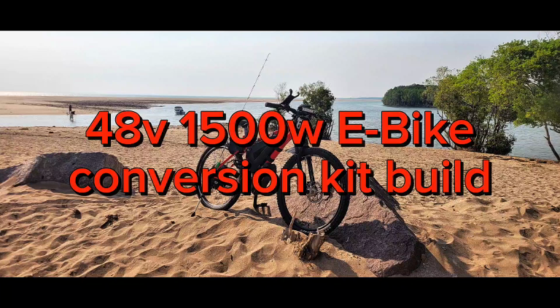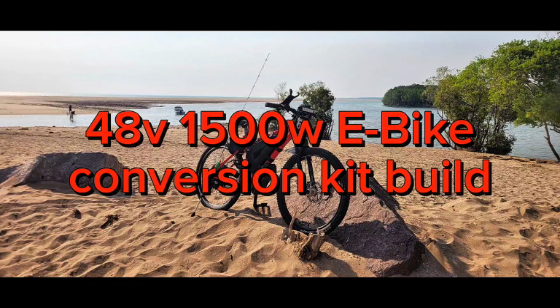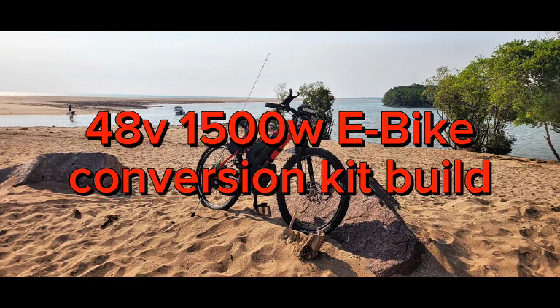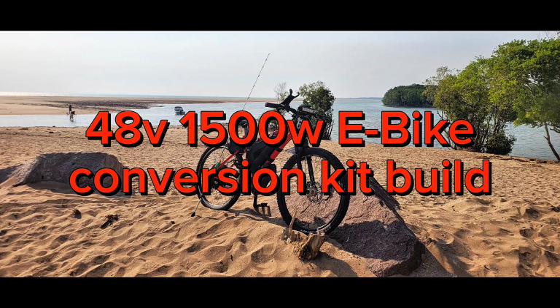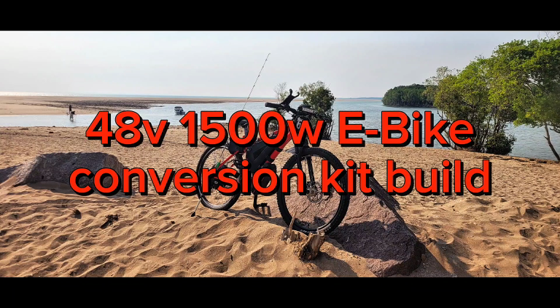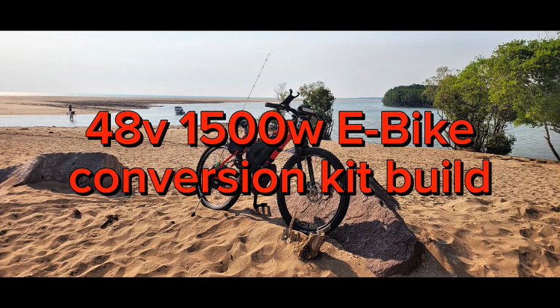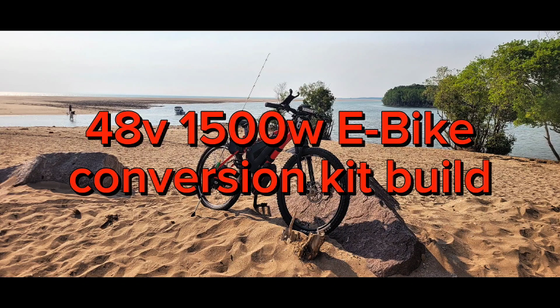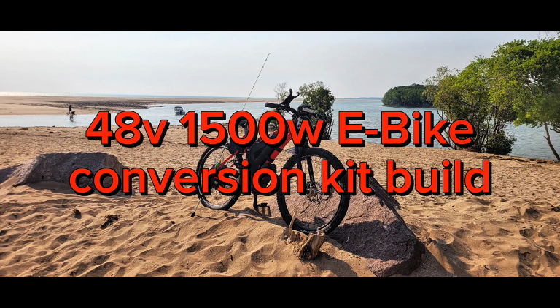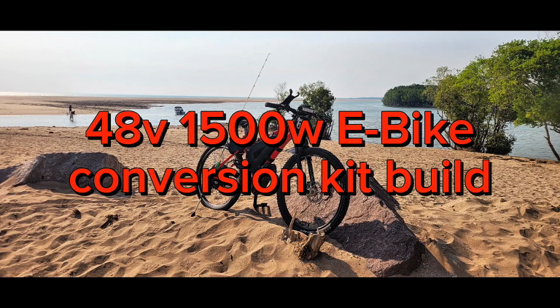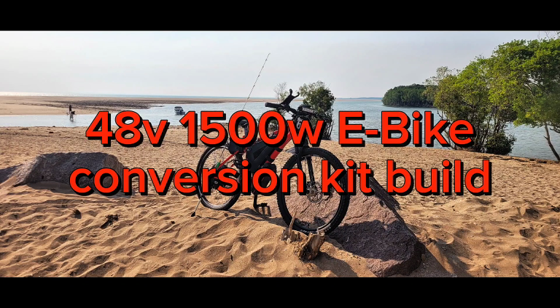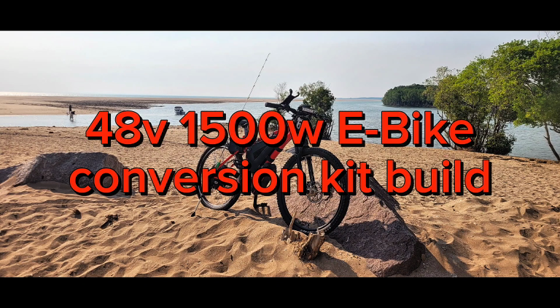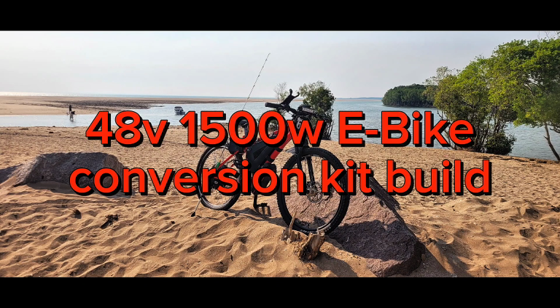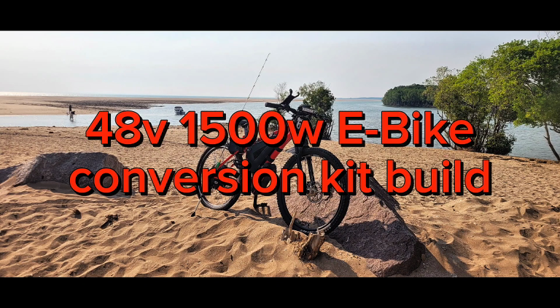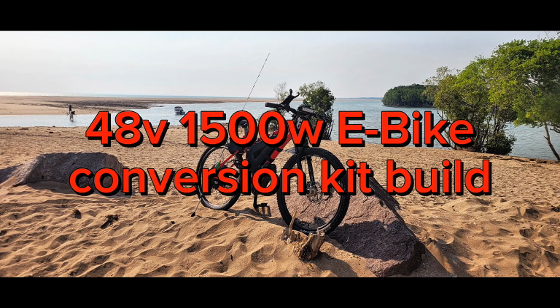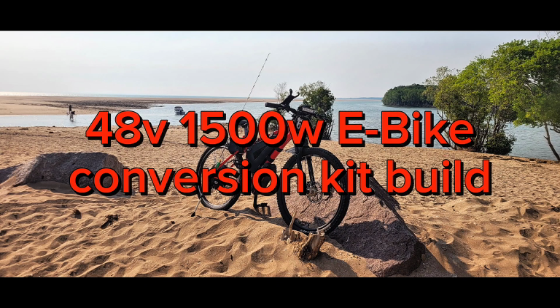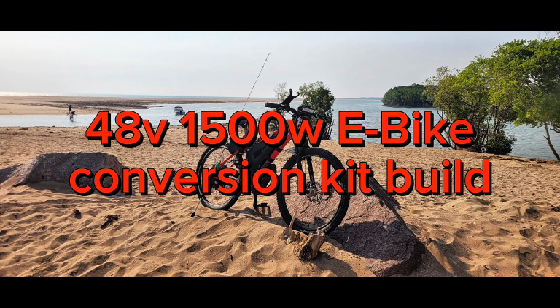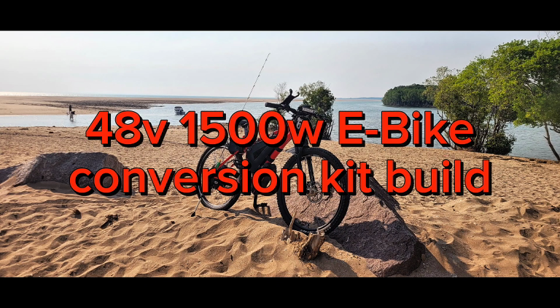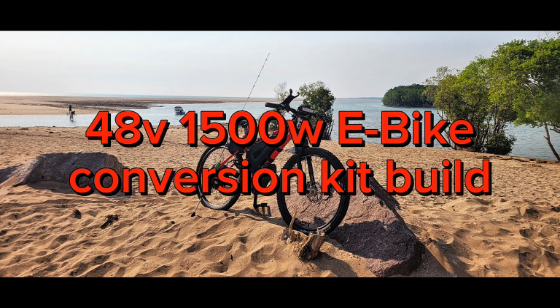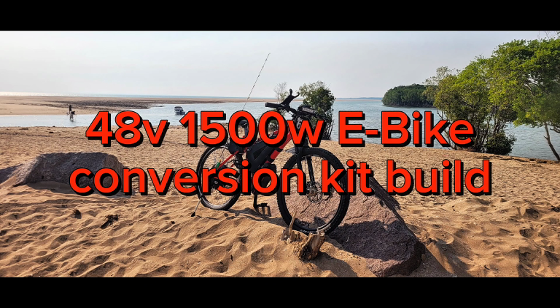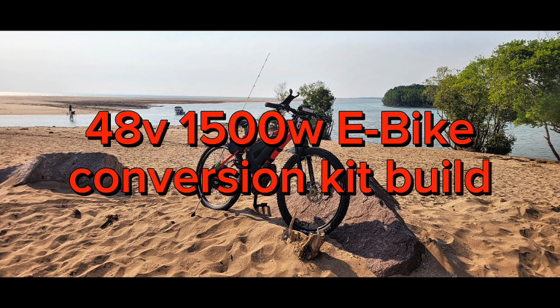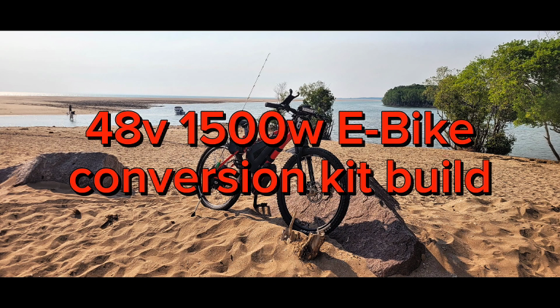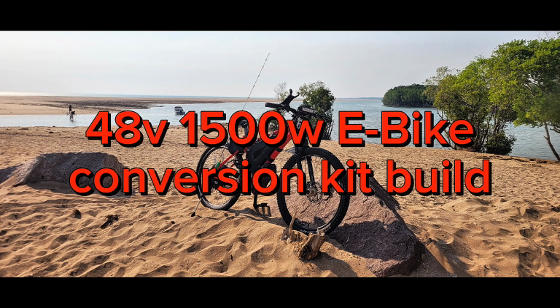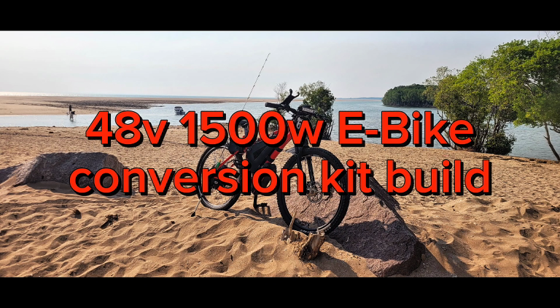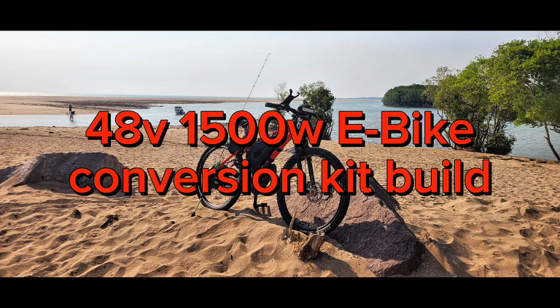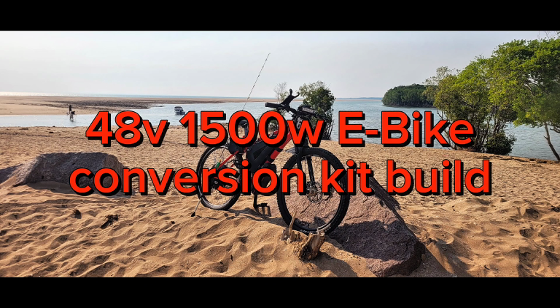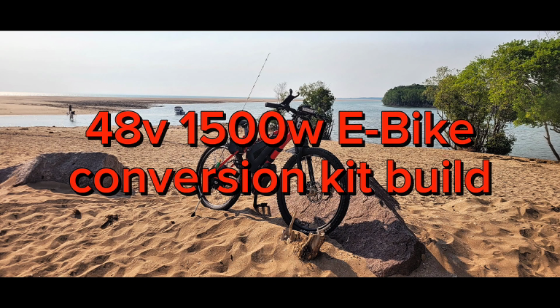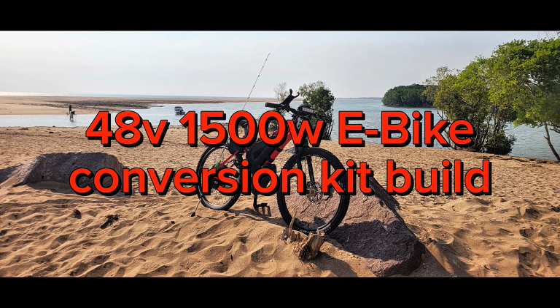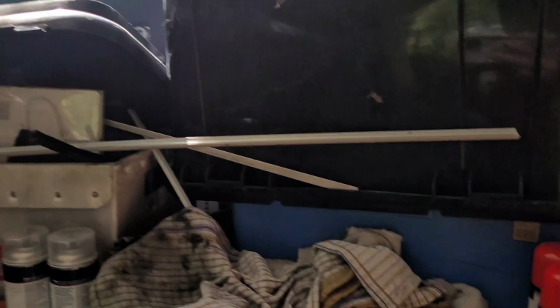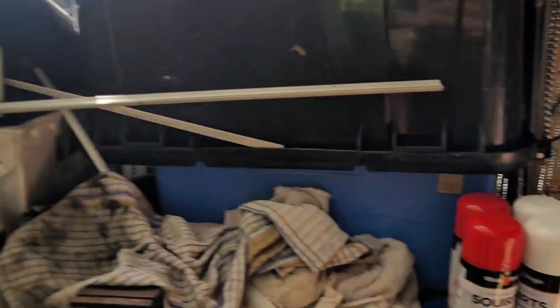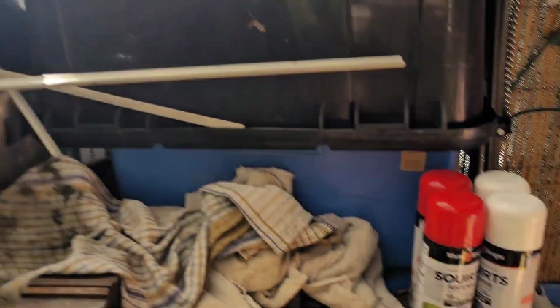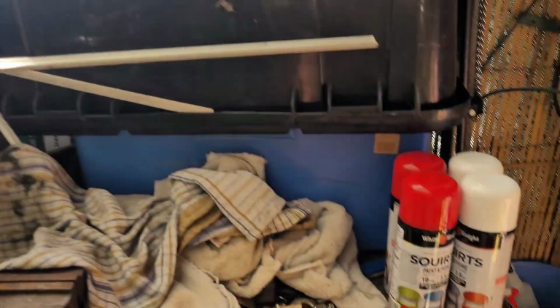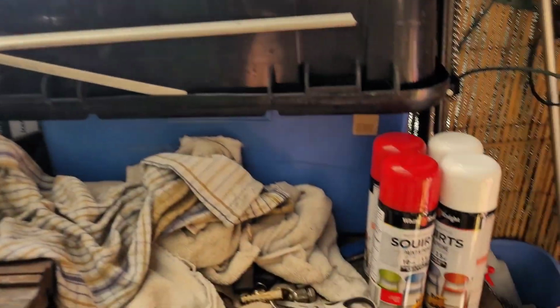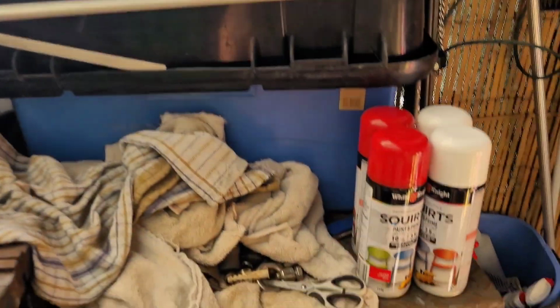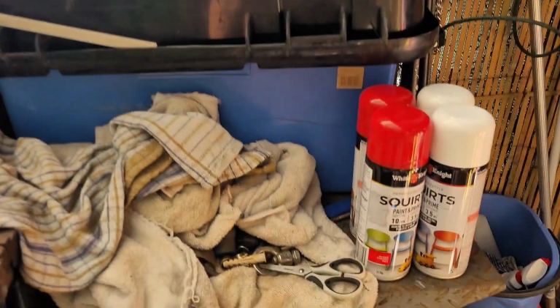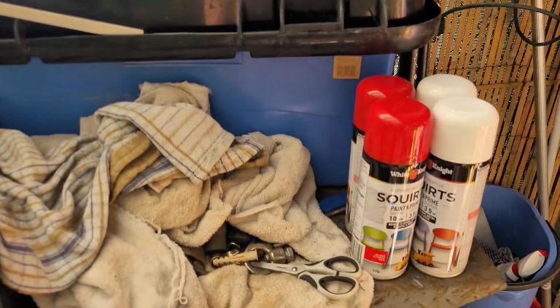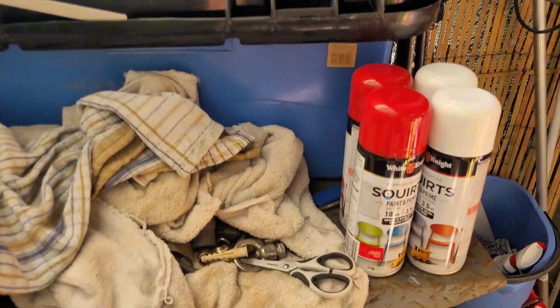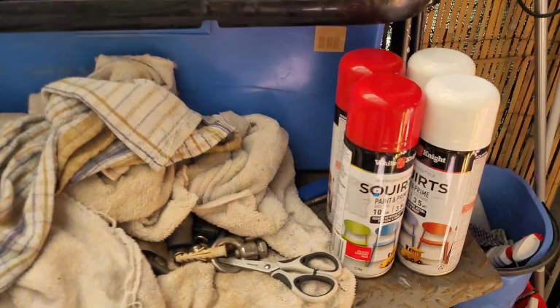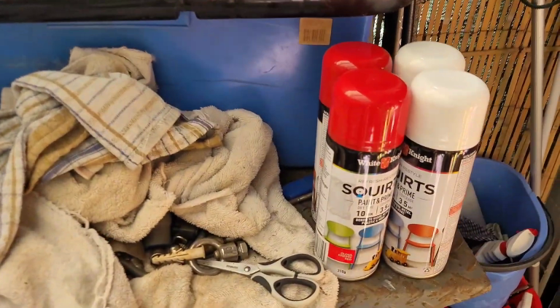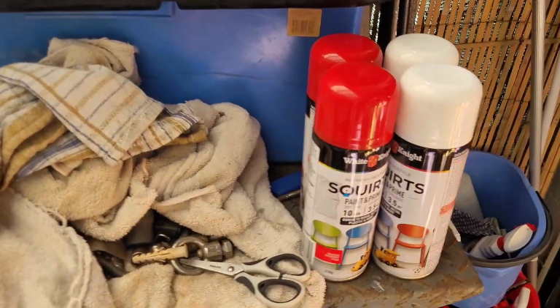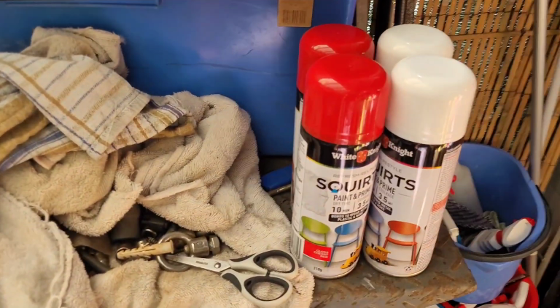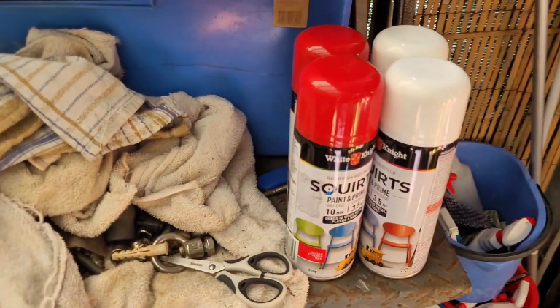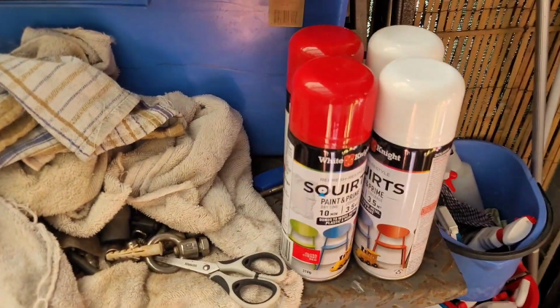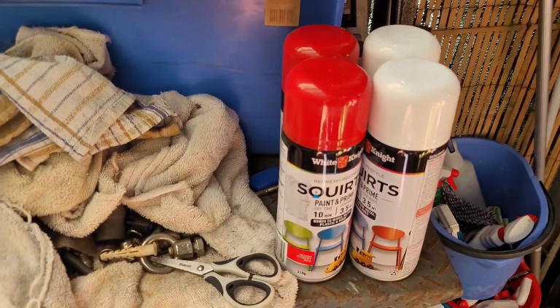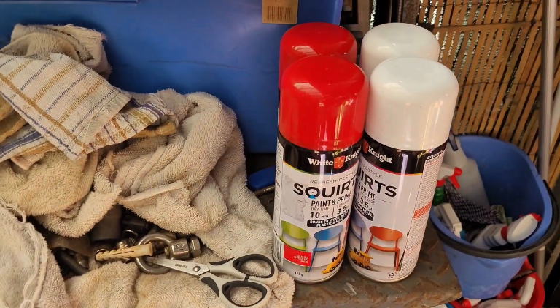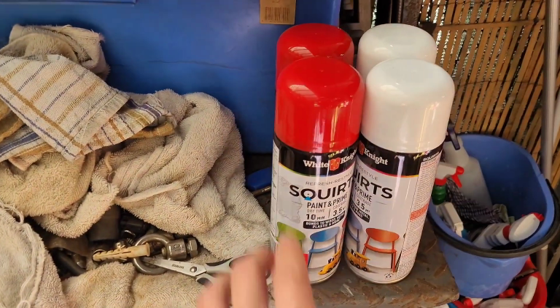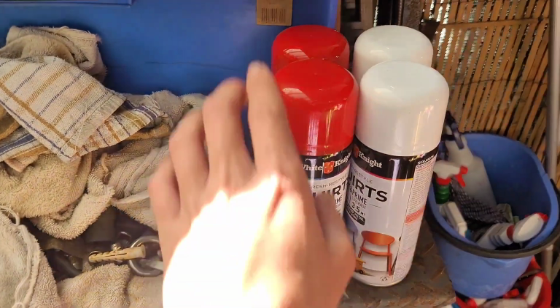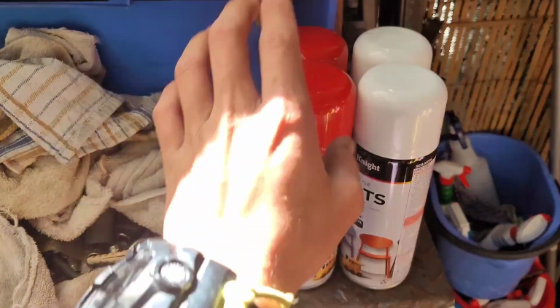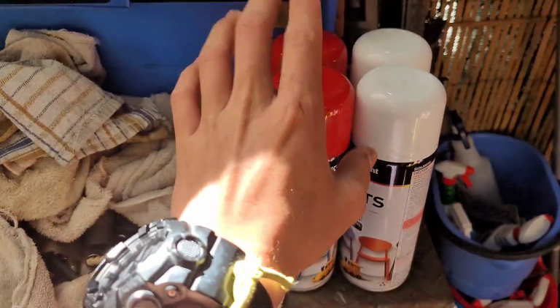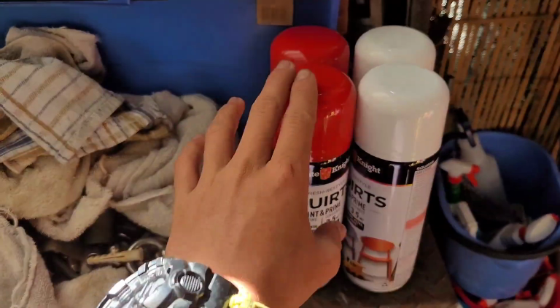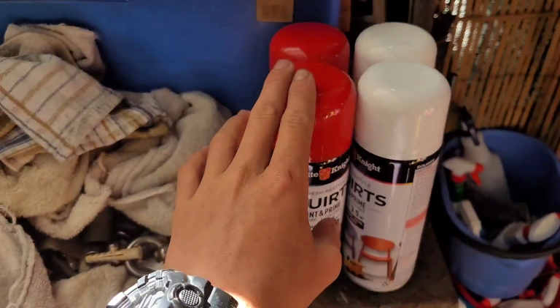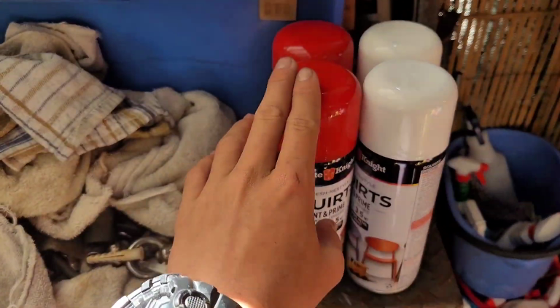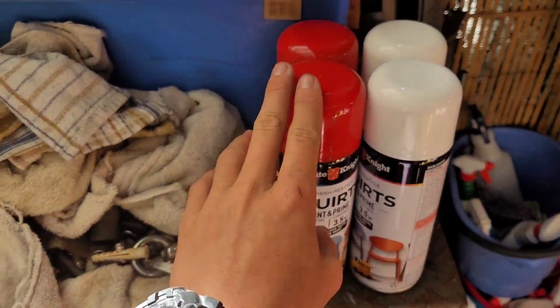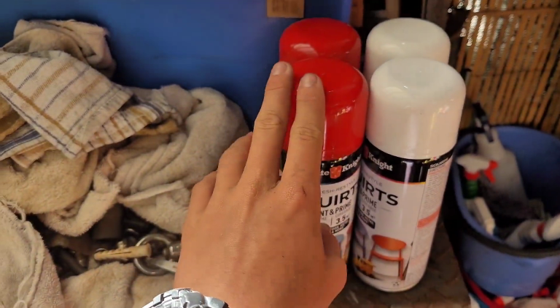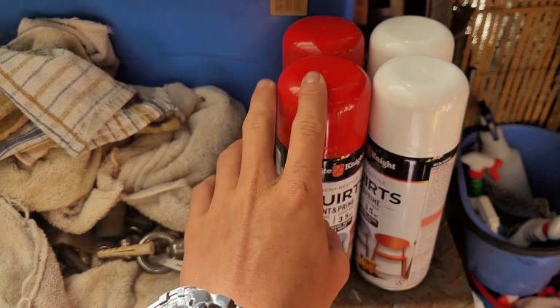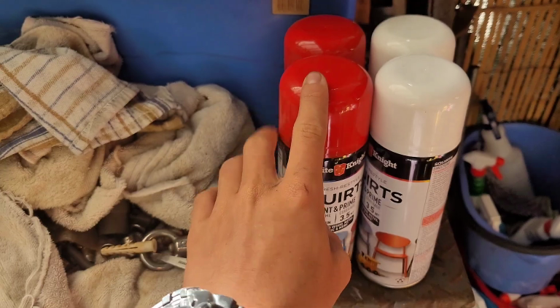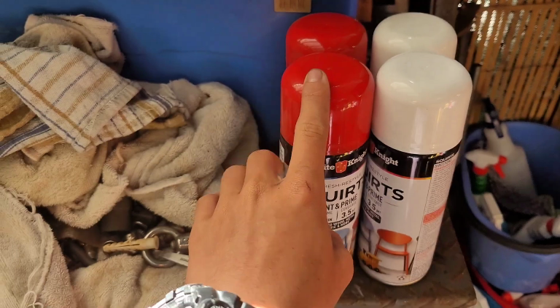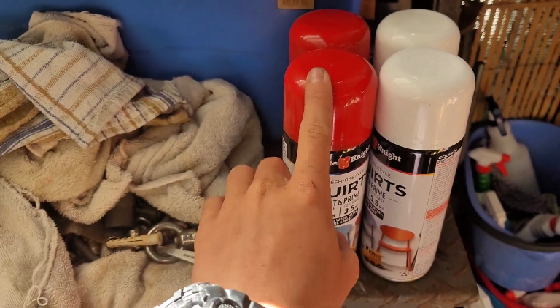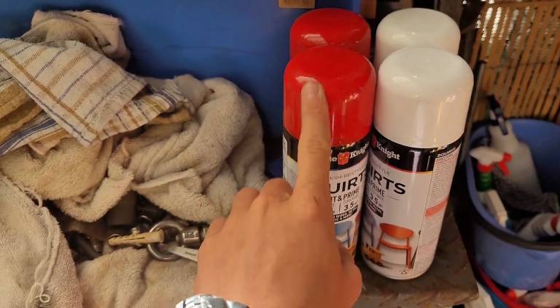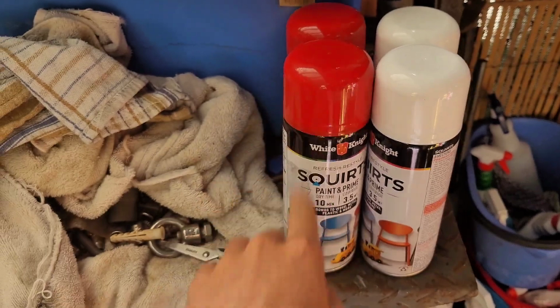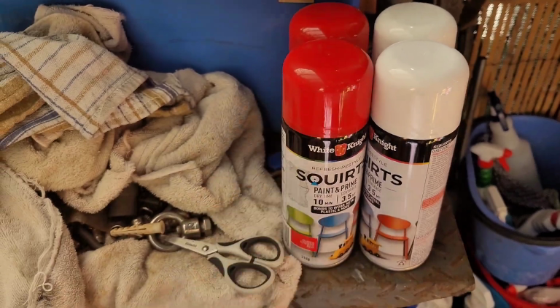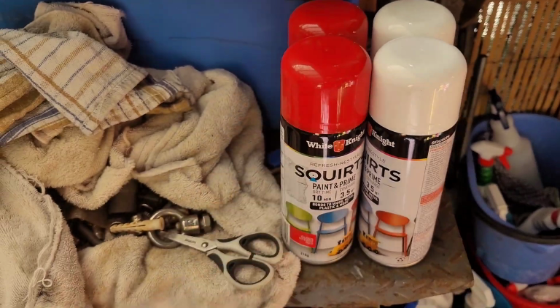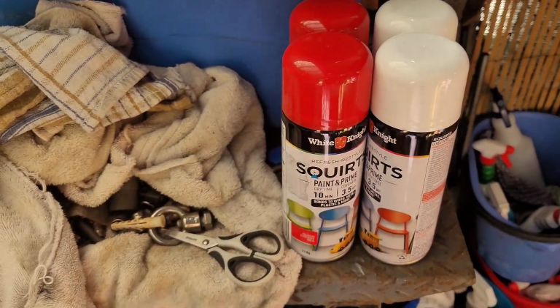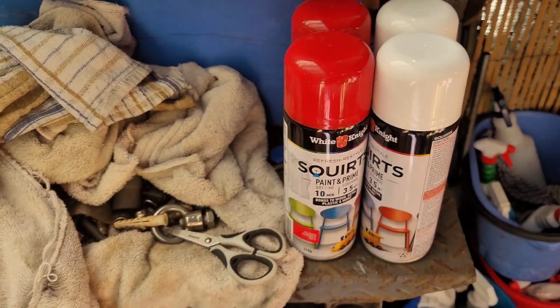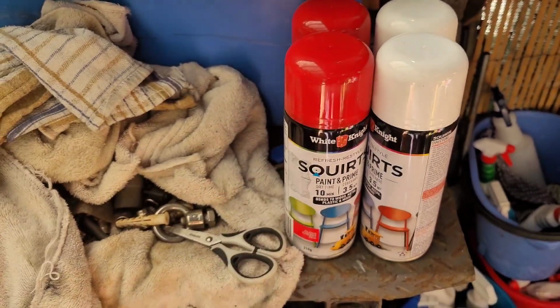This is my 1500 watt e-bike build. This is the color I've gone with: cherry red.